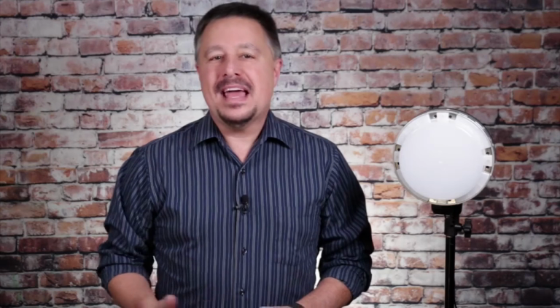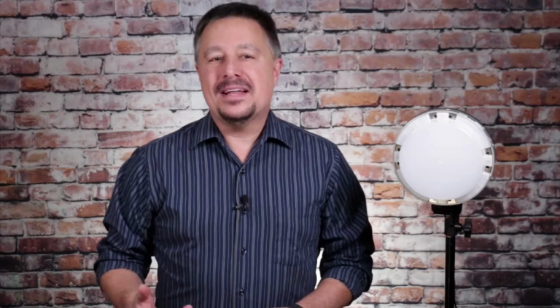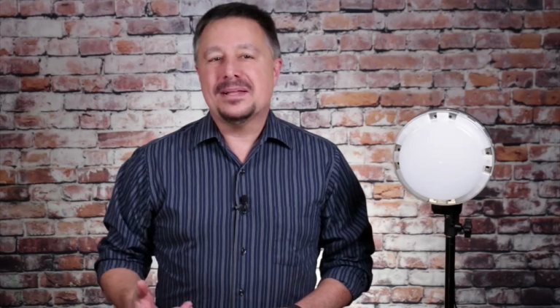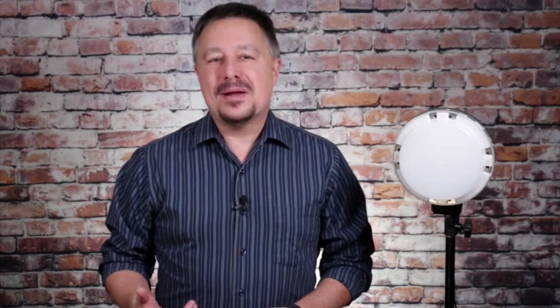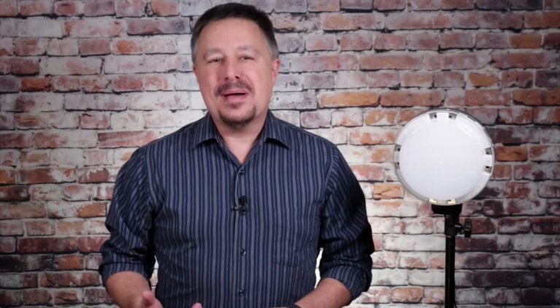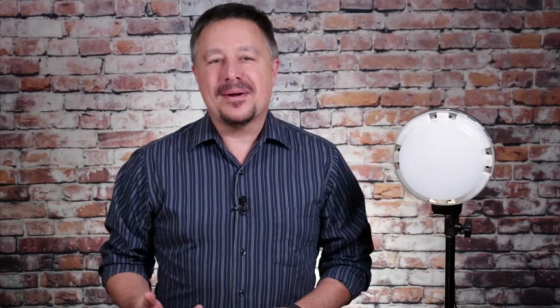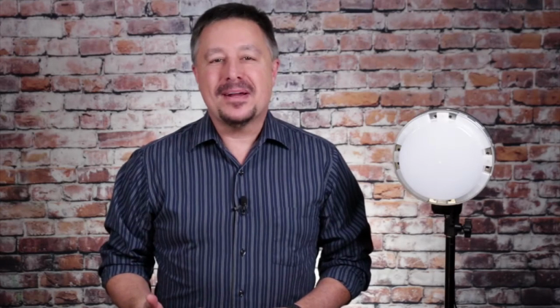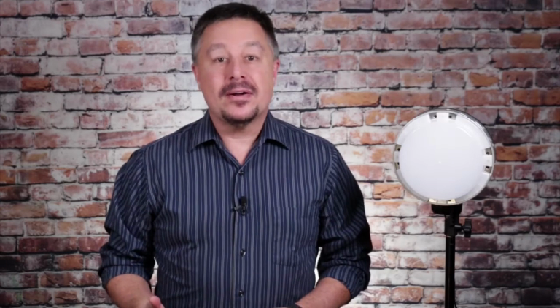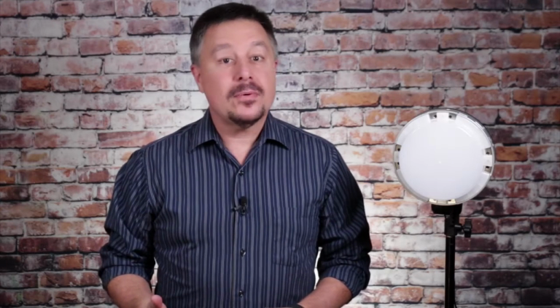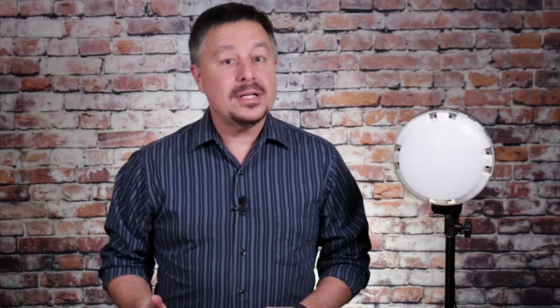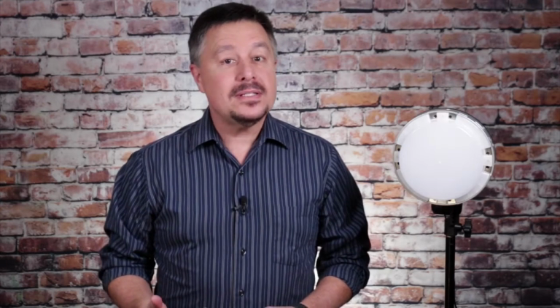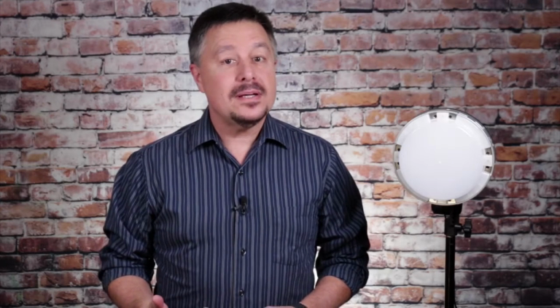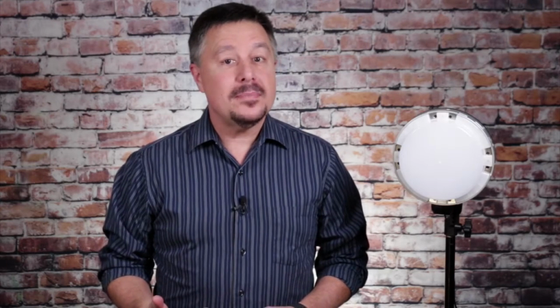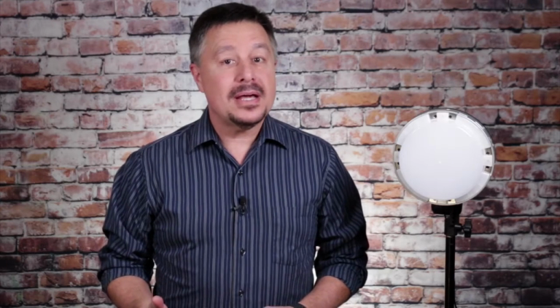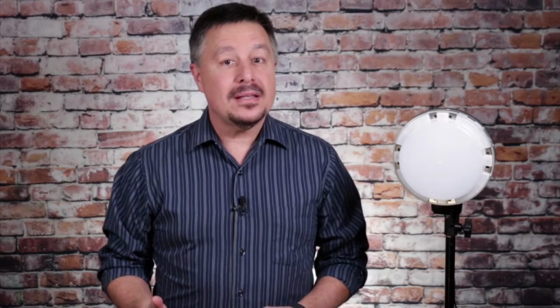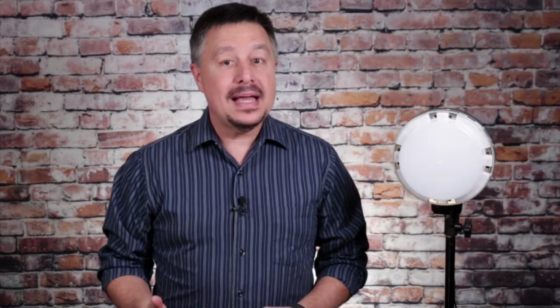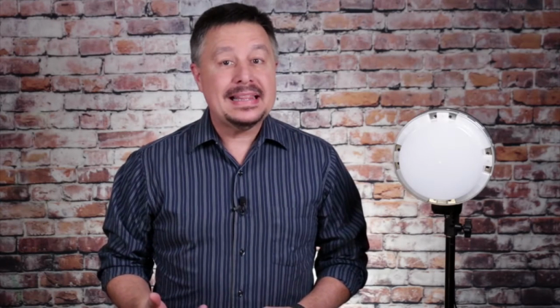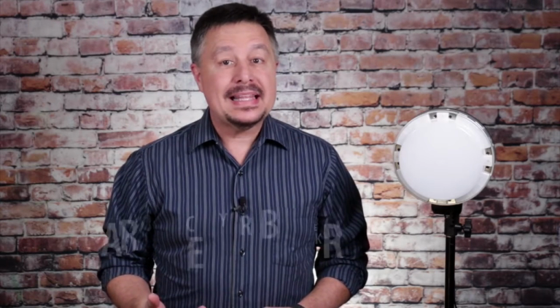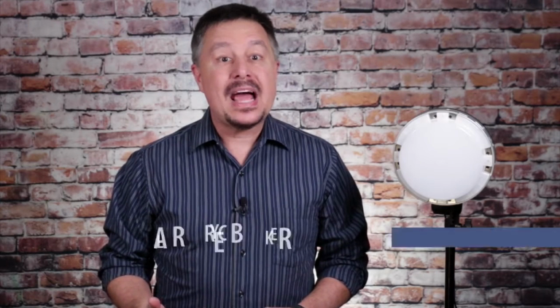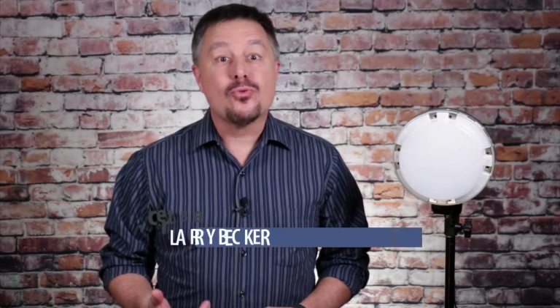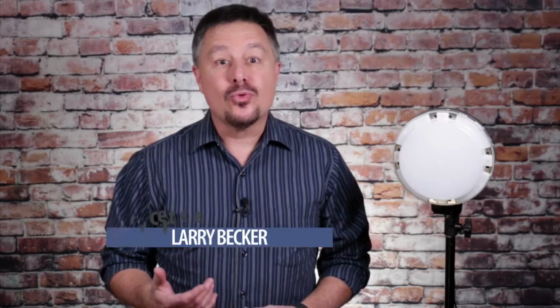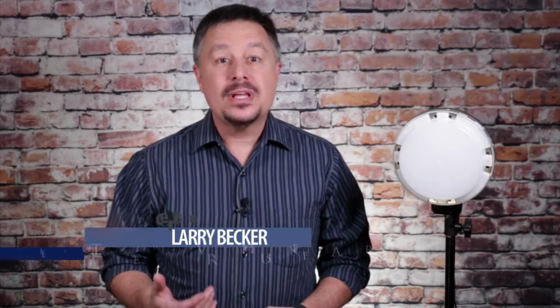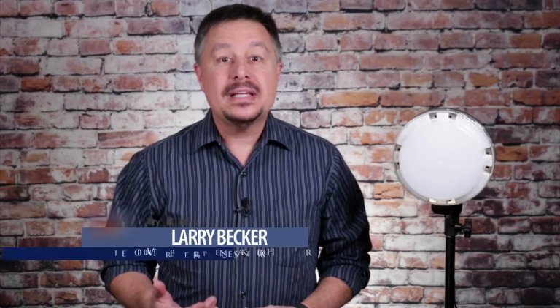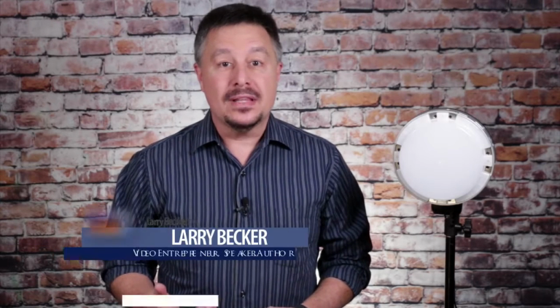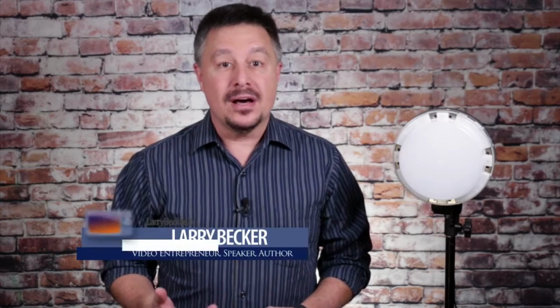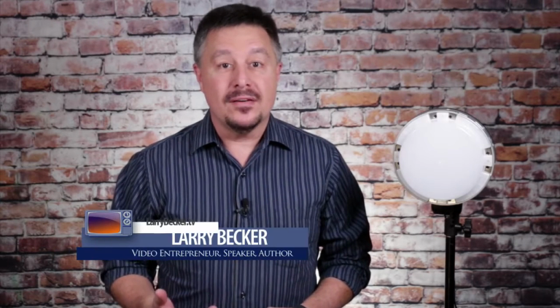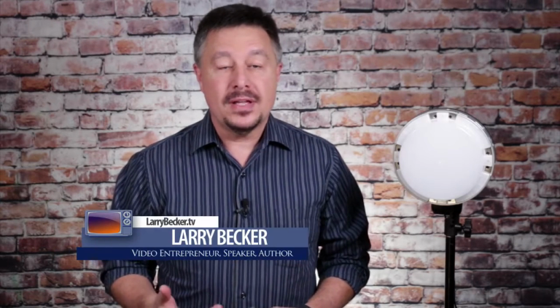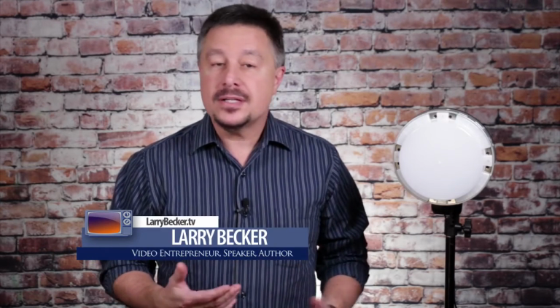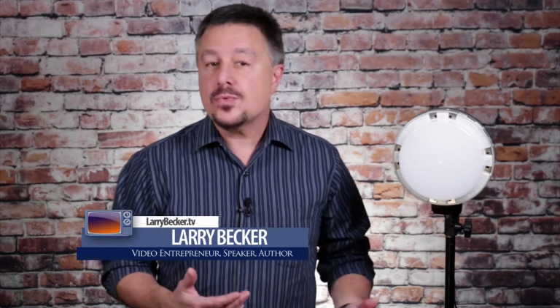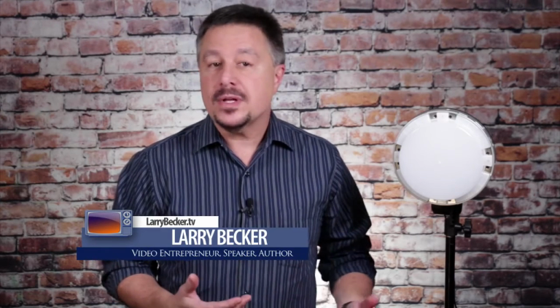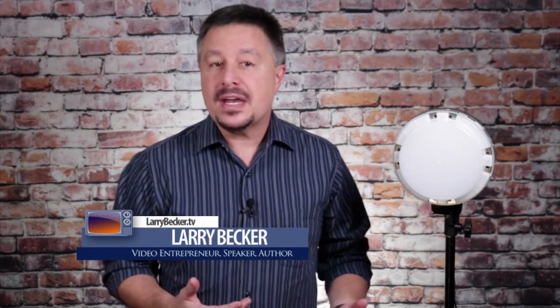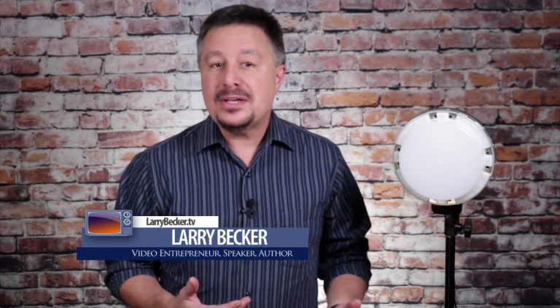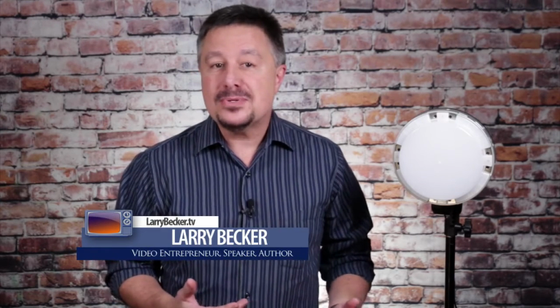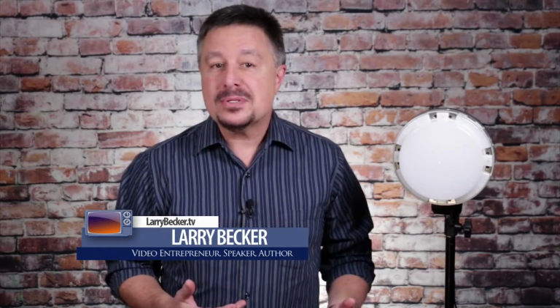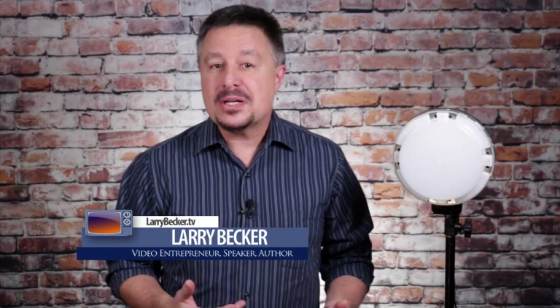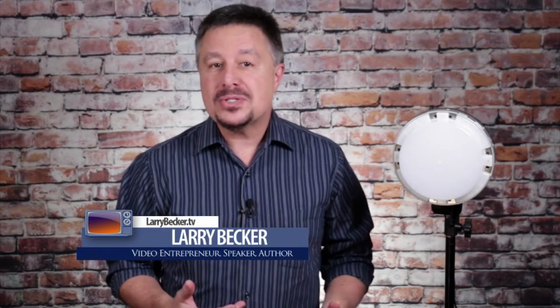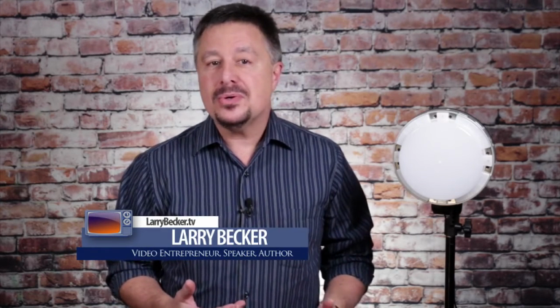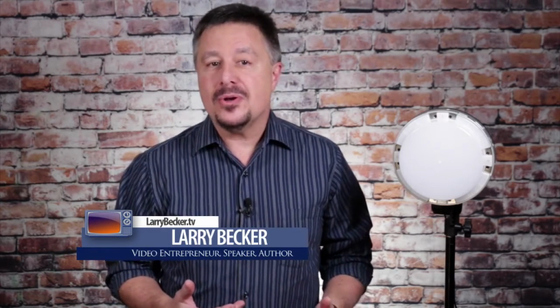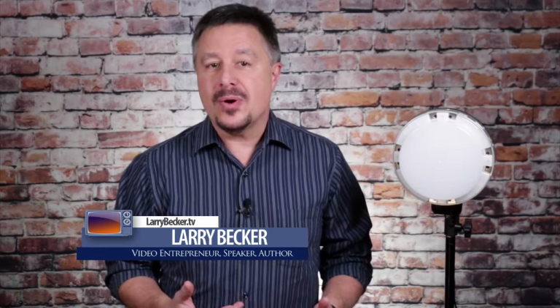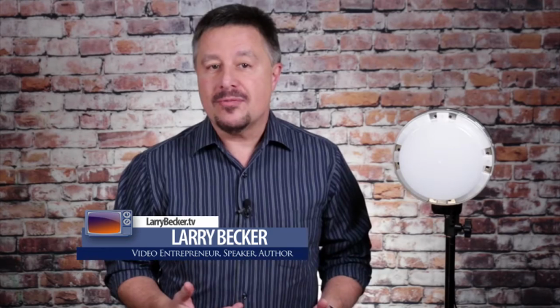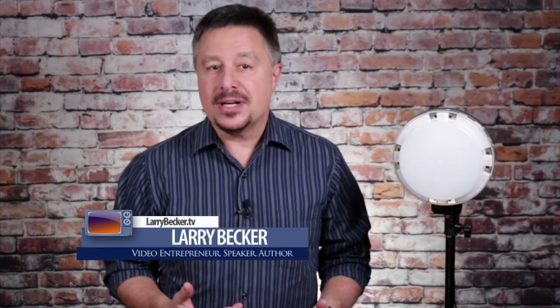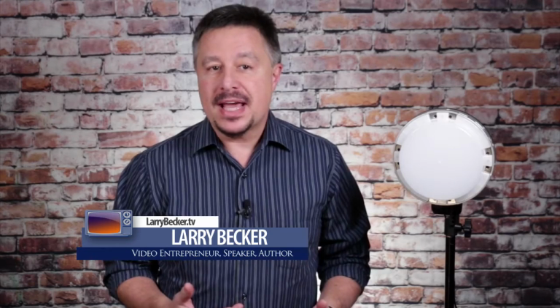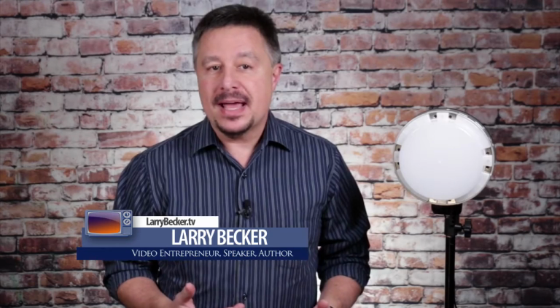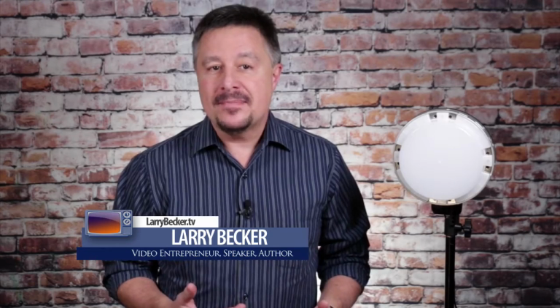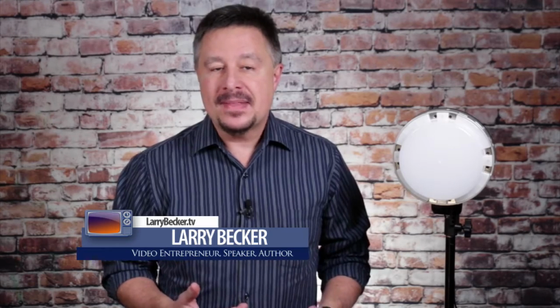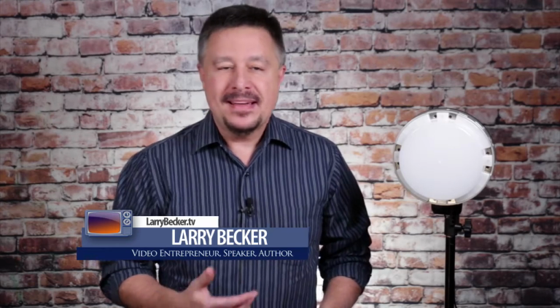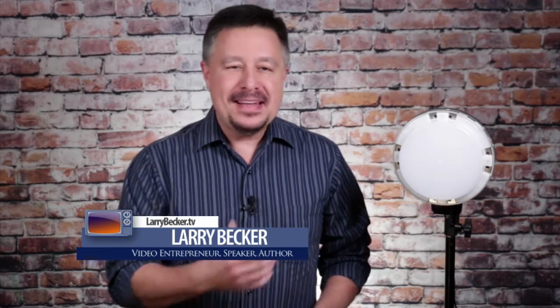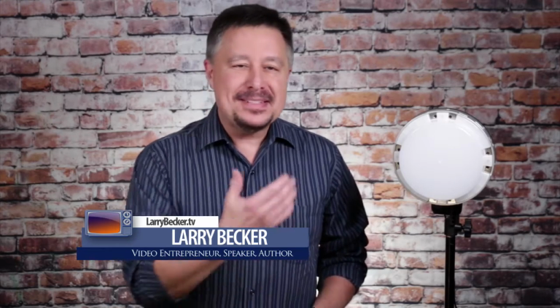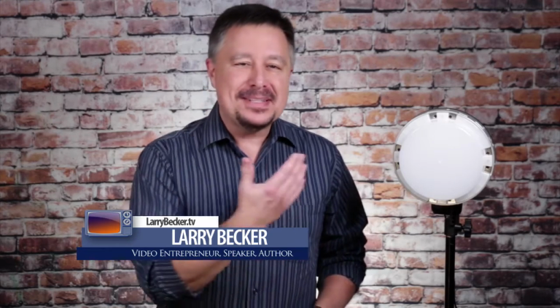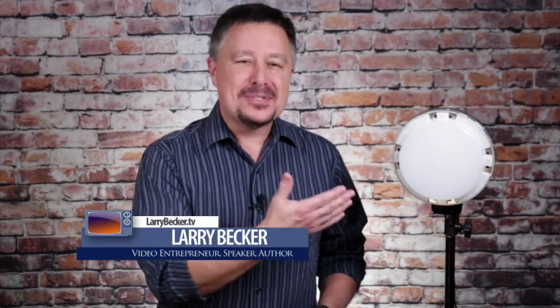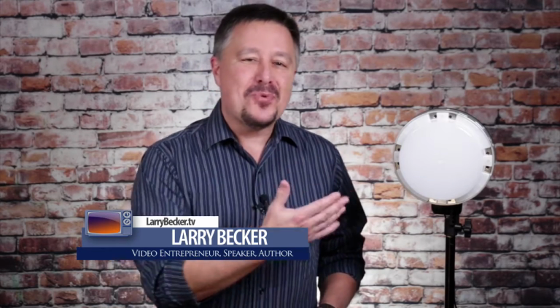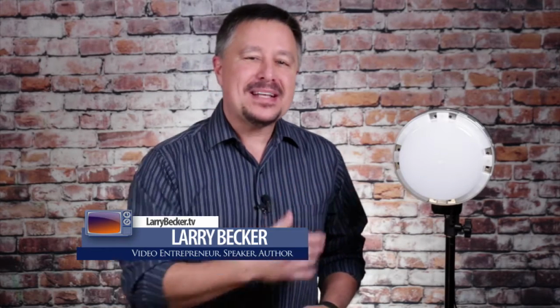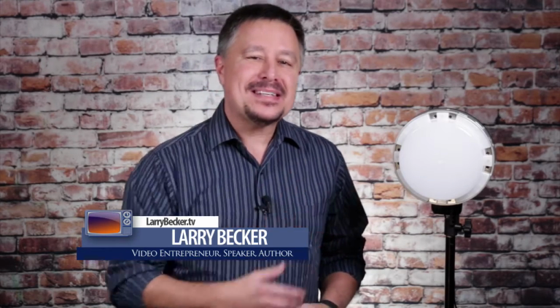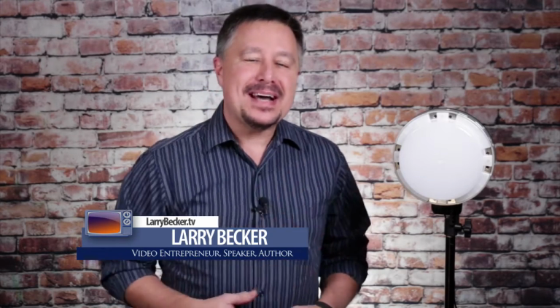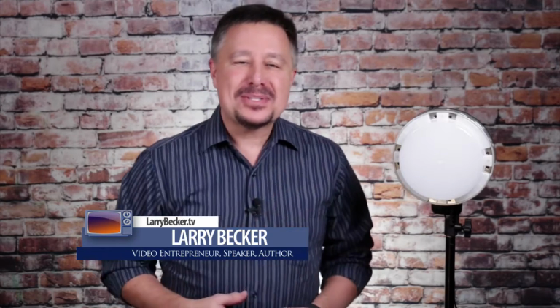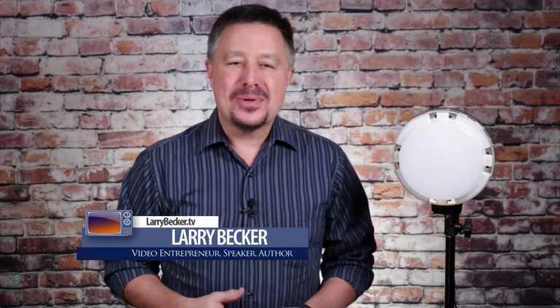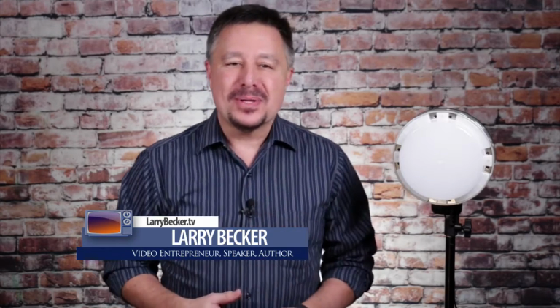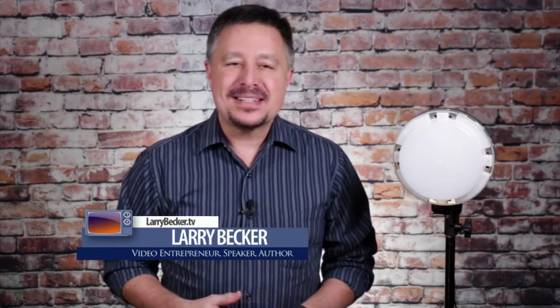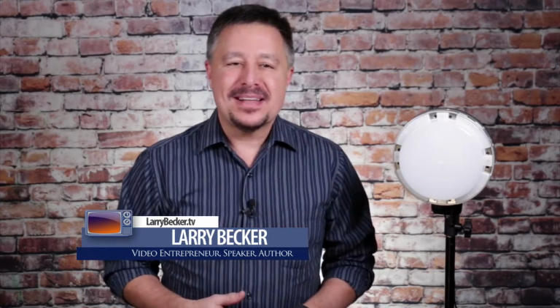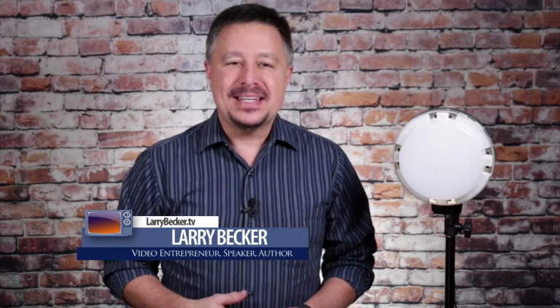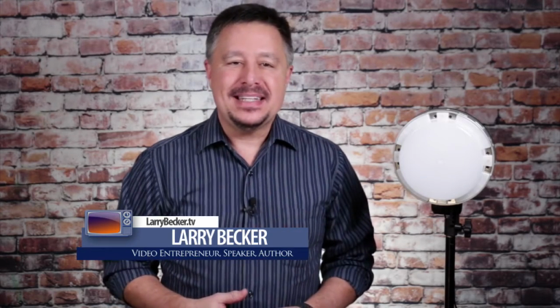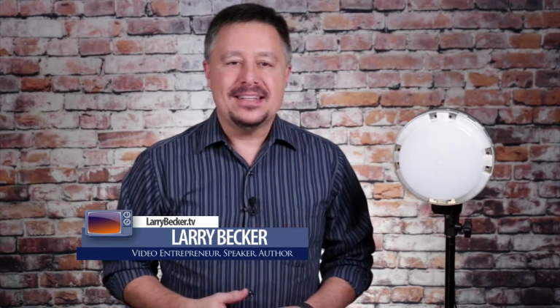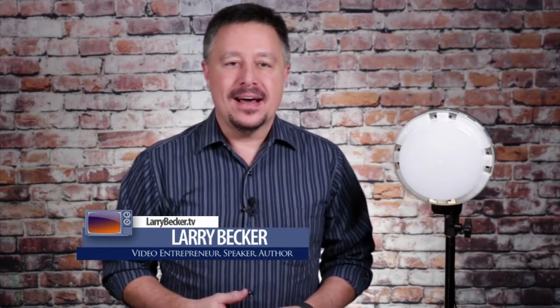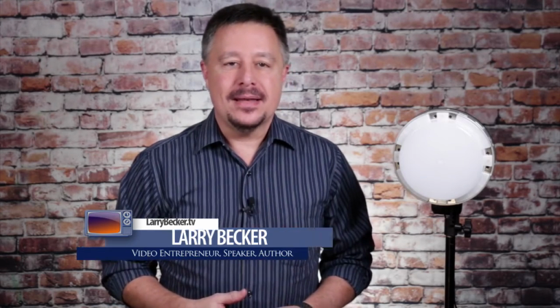Hey, Larry Becker here, and I want to tell you about a light that I really love, and it's one that I use in my studio every day. It's this Wescott Solix LED light.